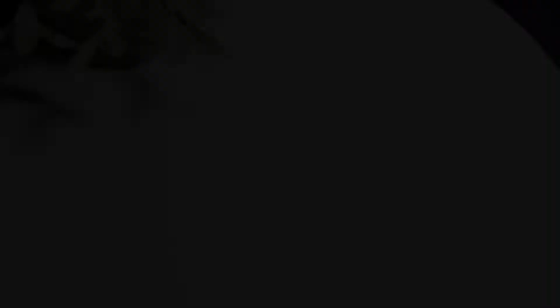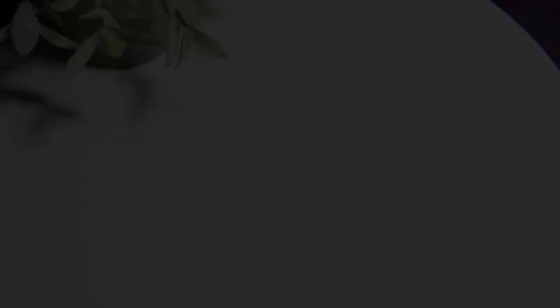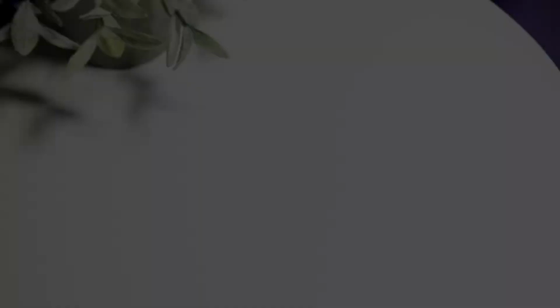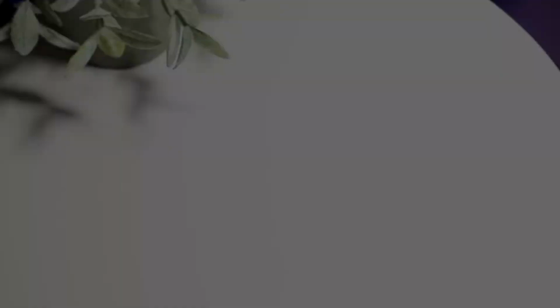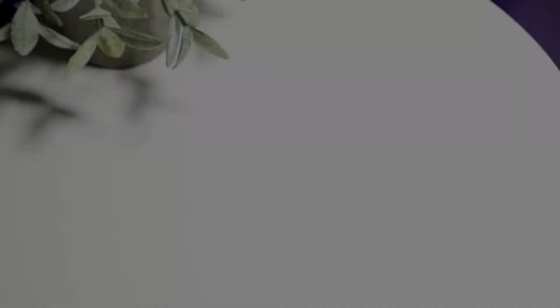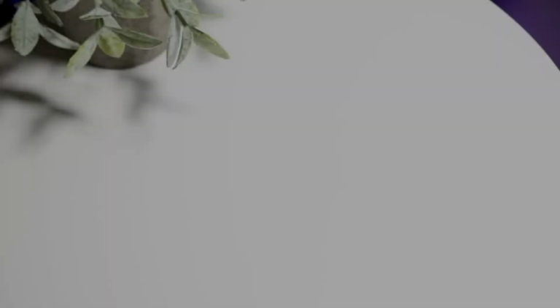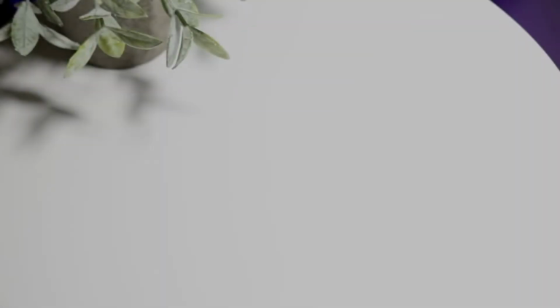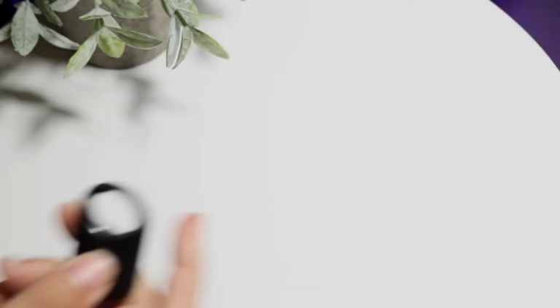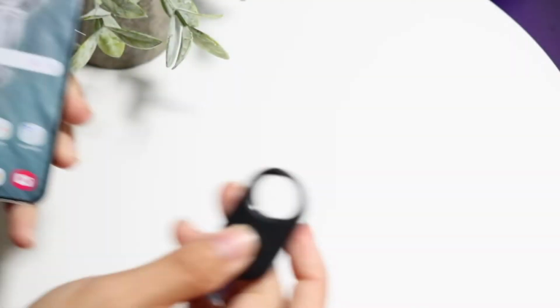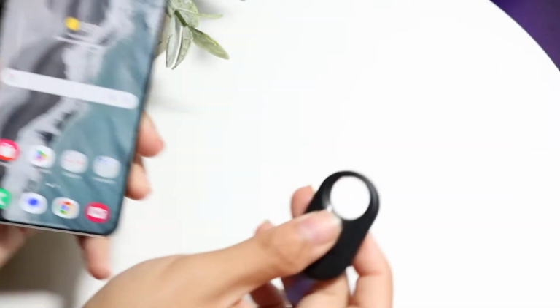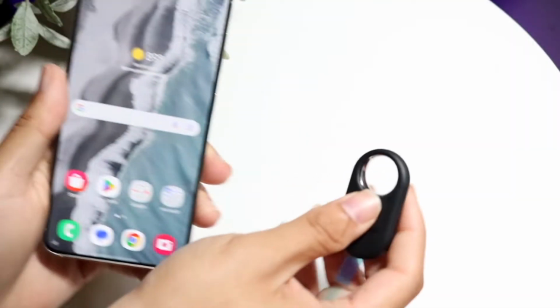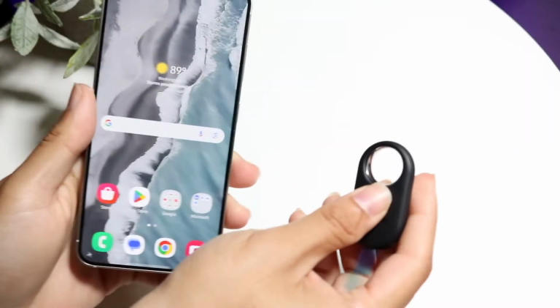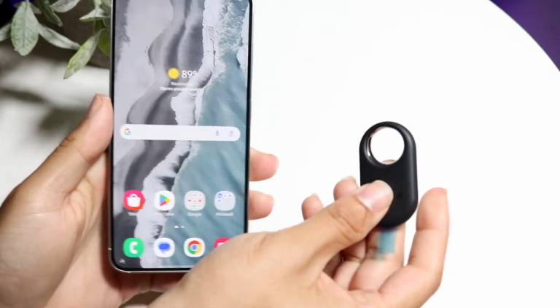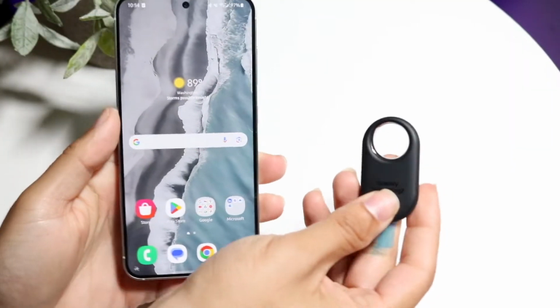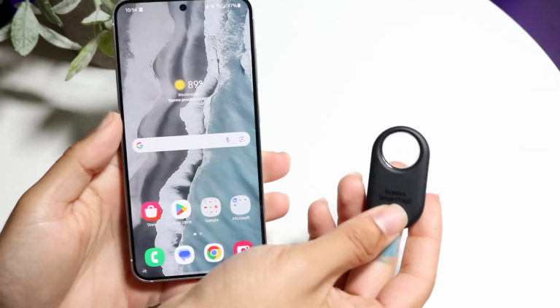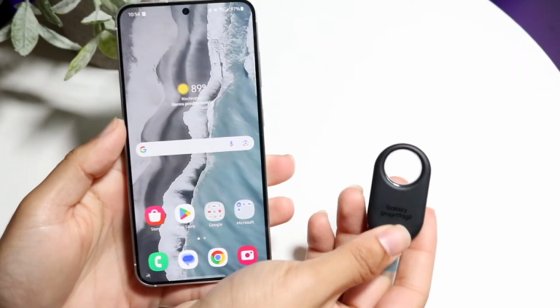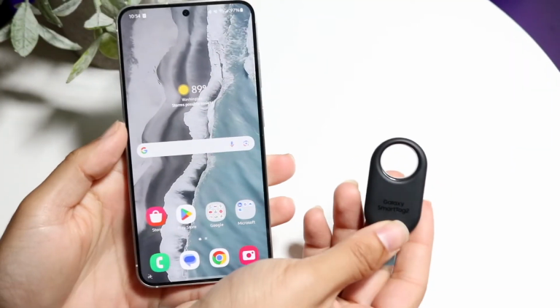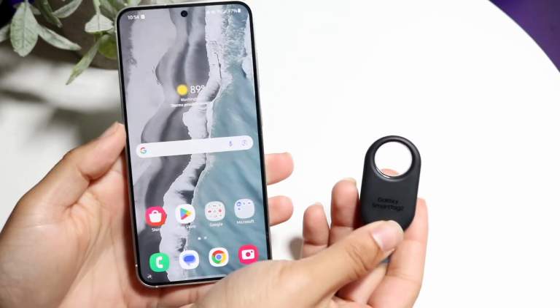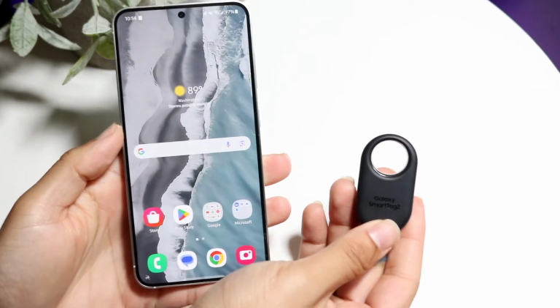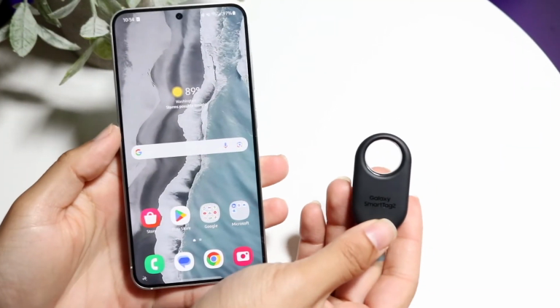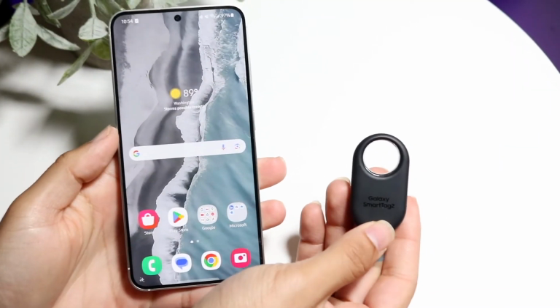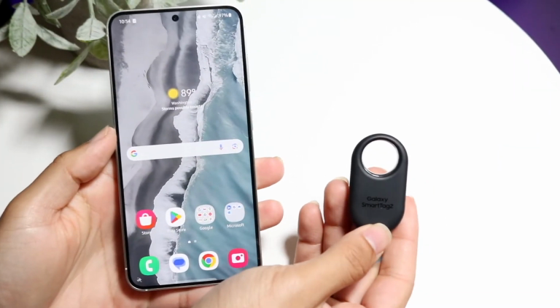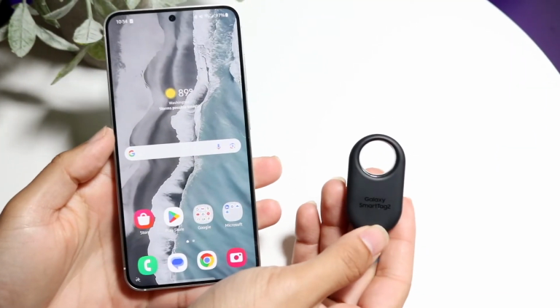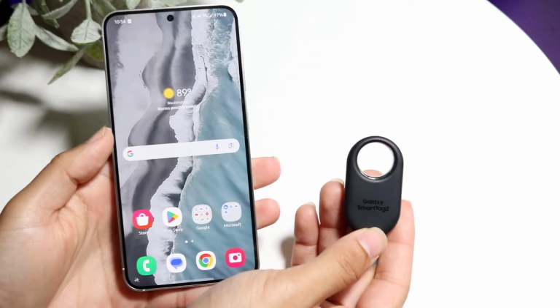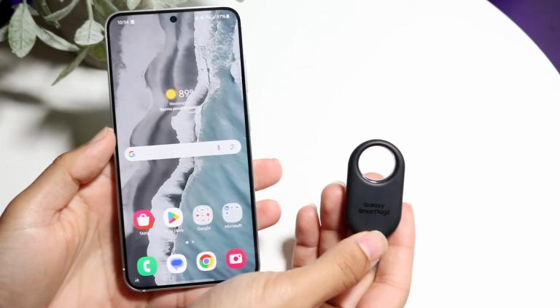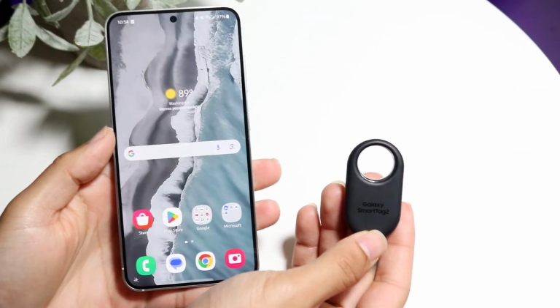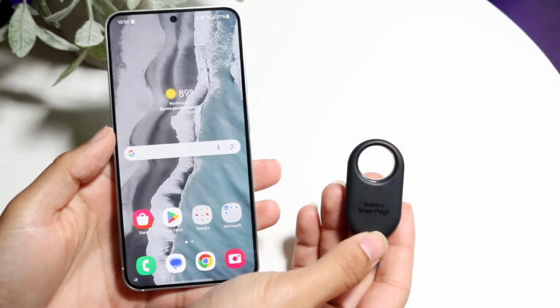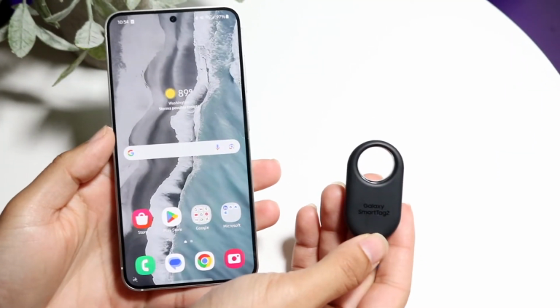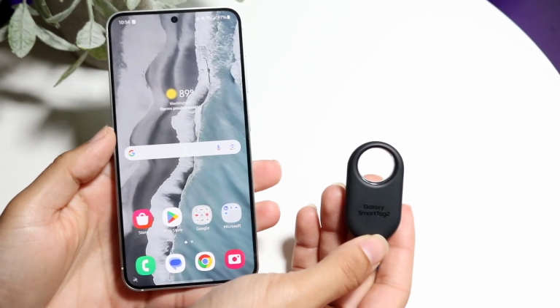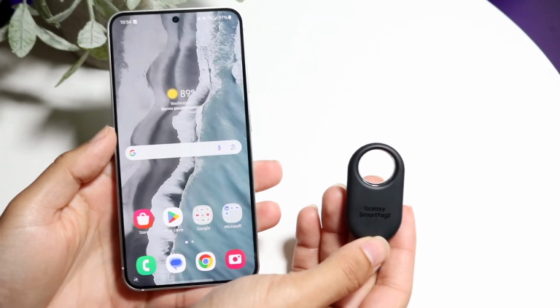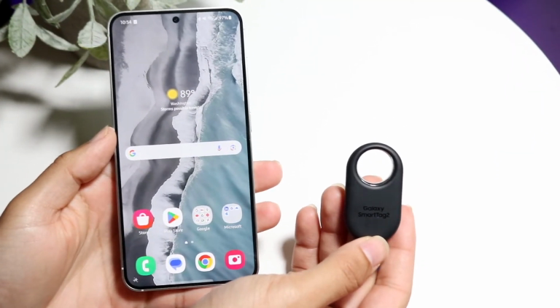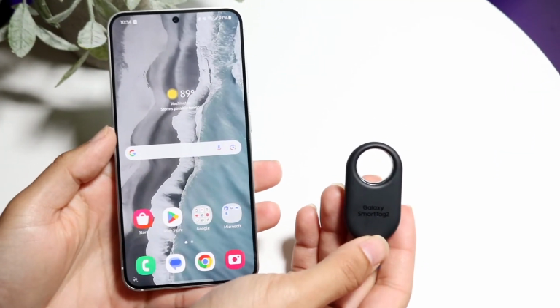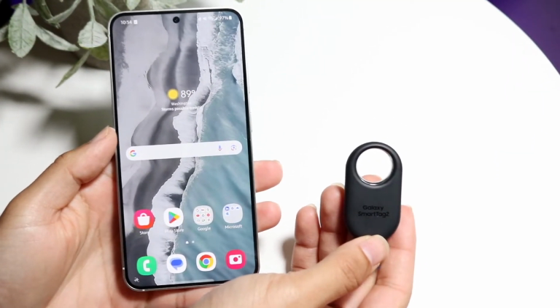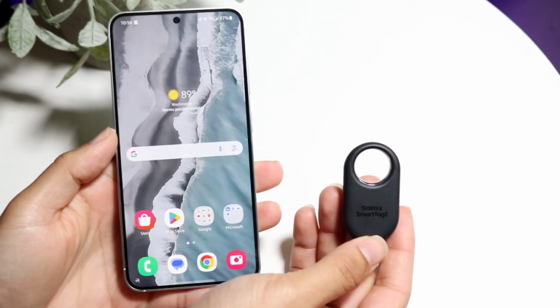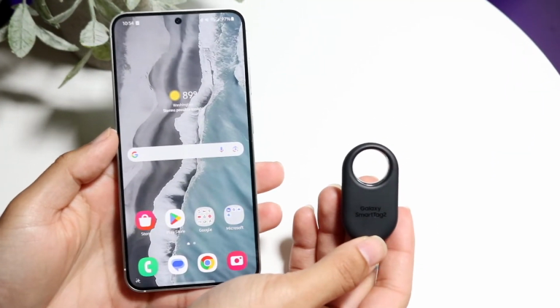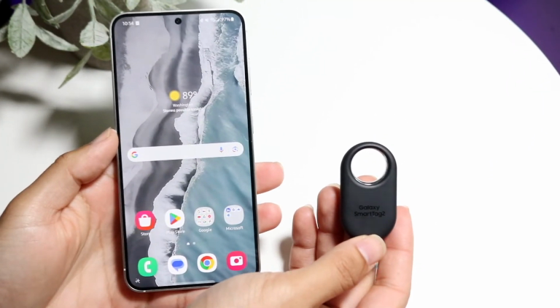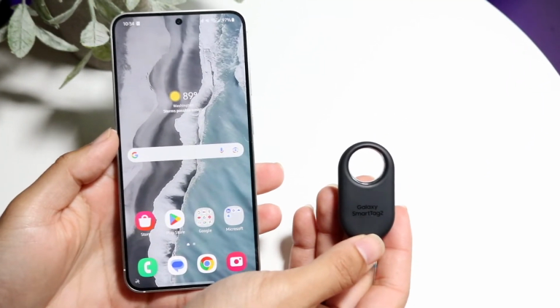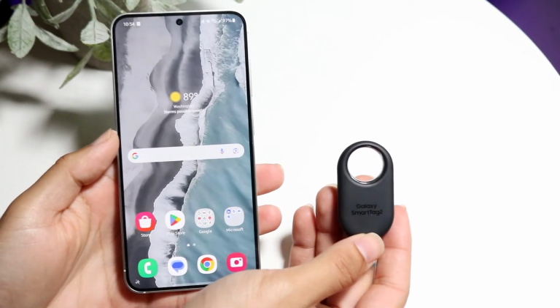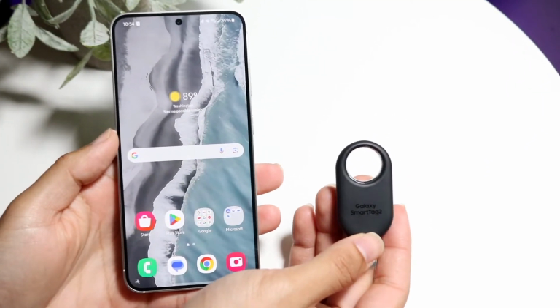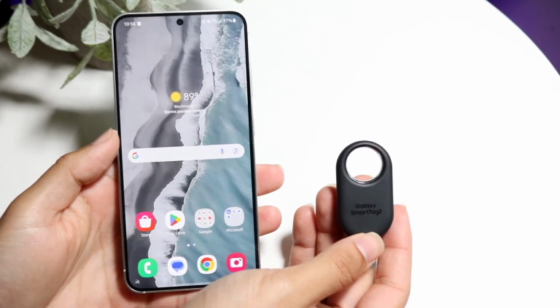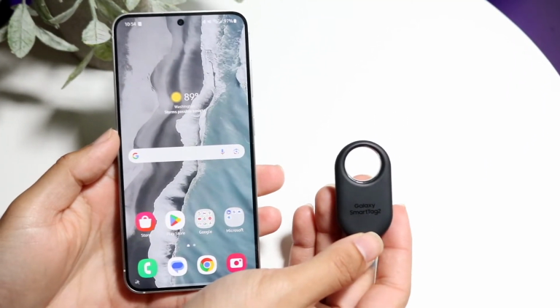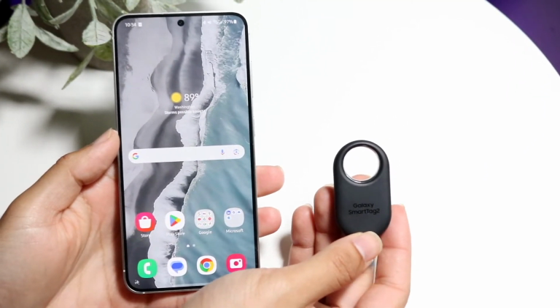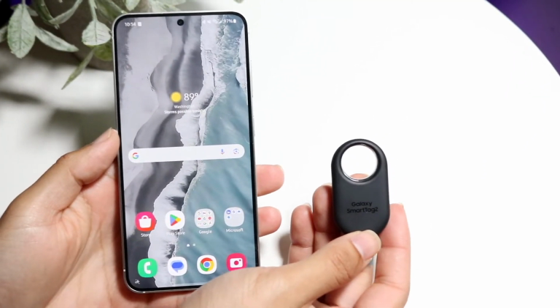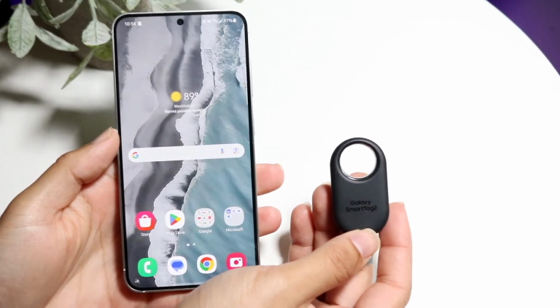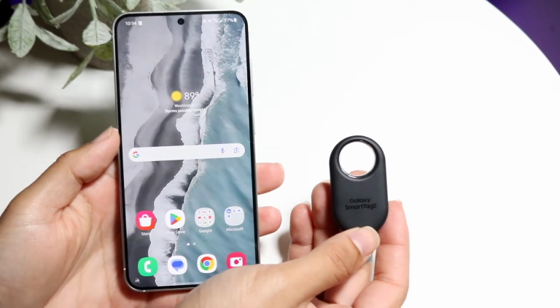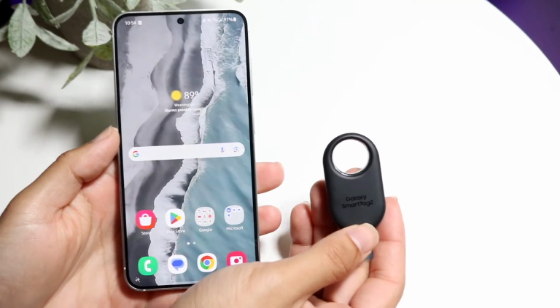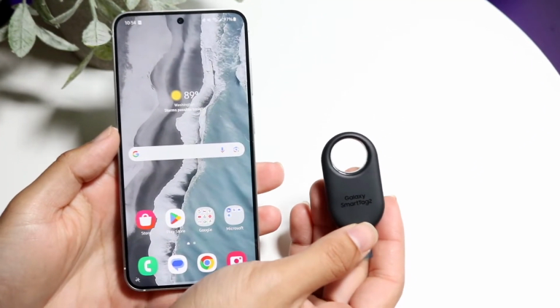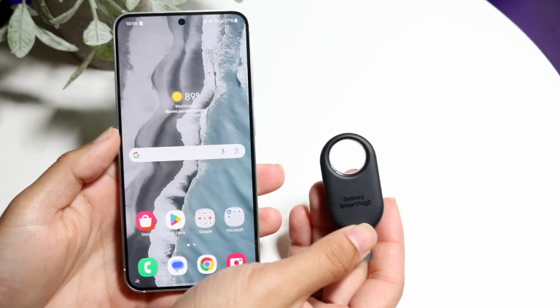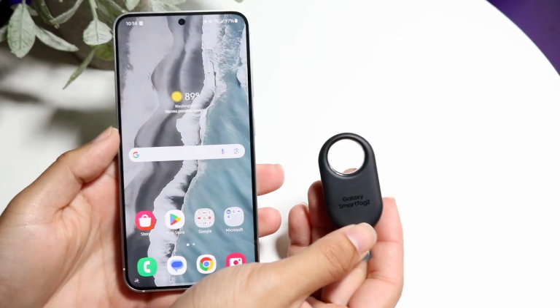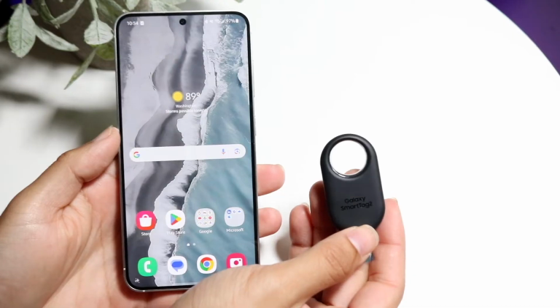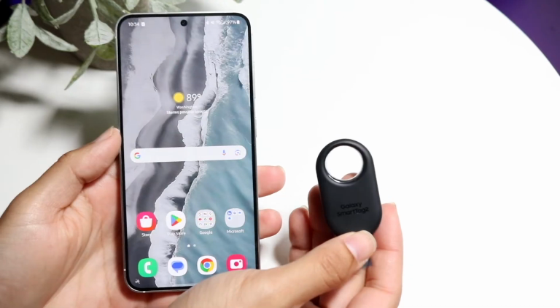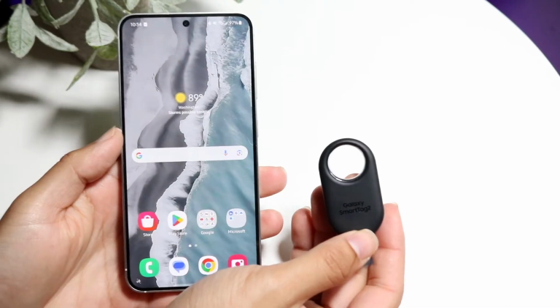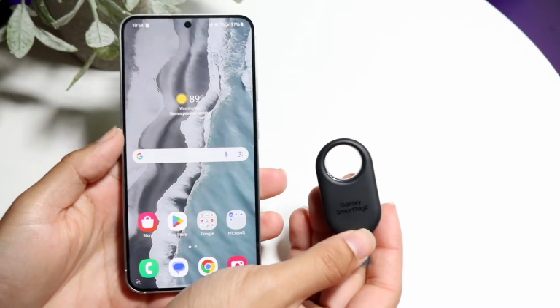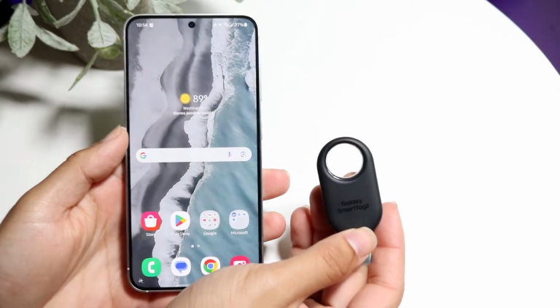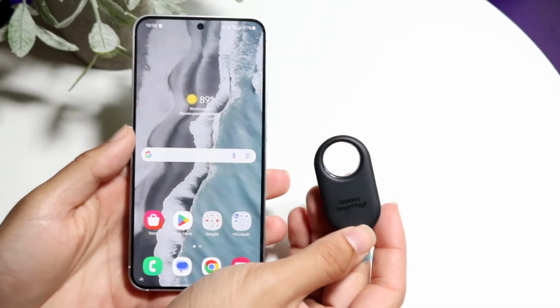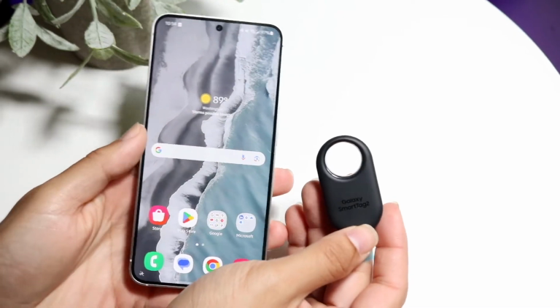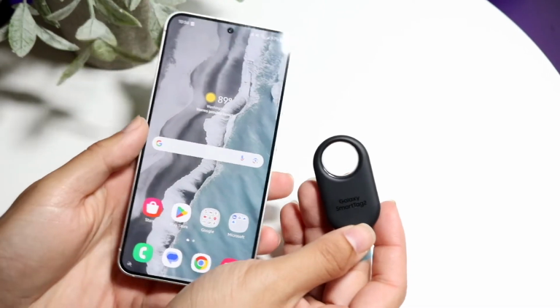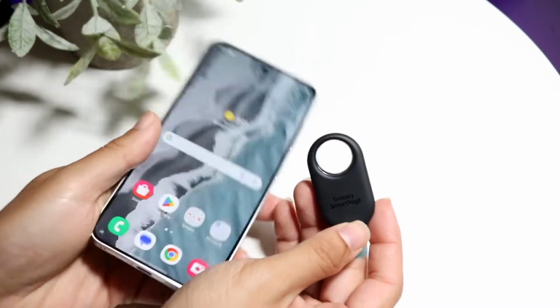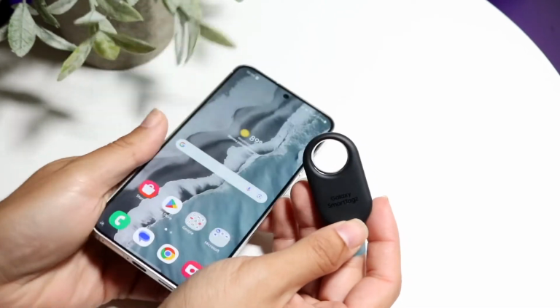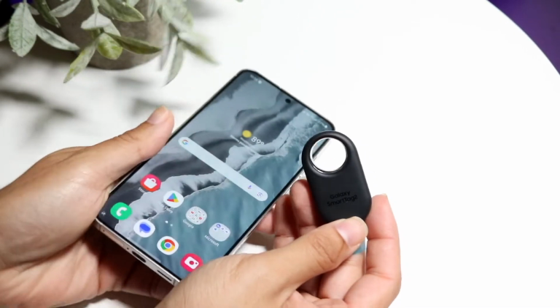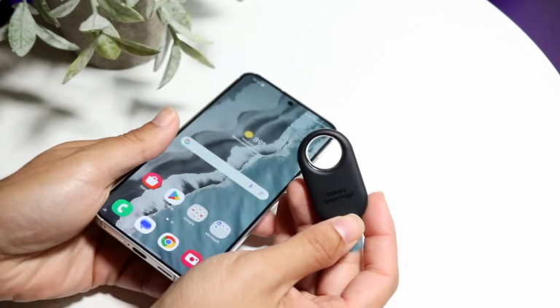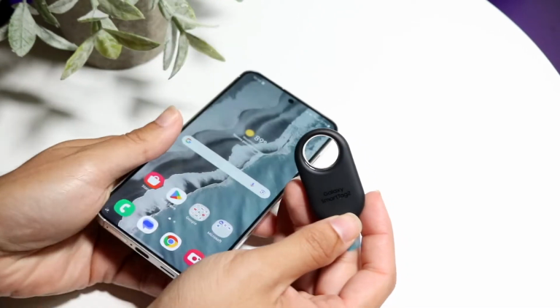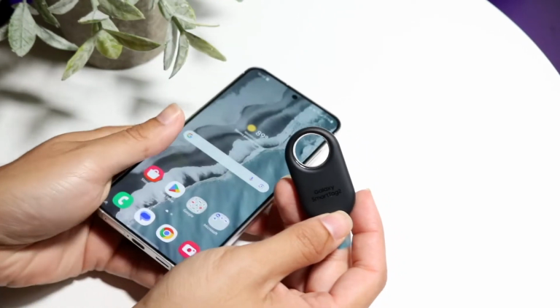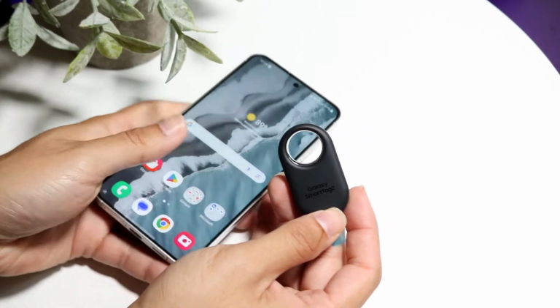So you might be trying to figure out why your Samsung Galaxy Smart Tag is not working at all. This can happen for a few different reasons.